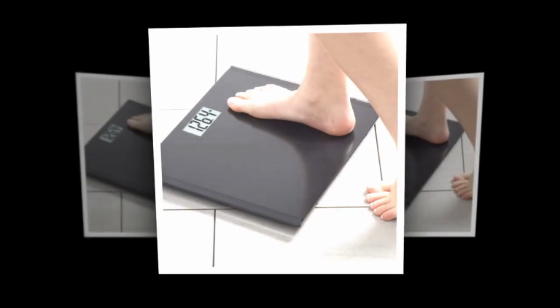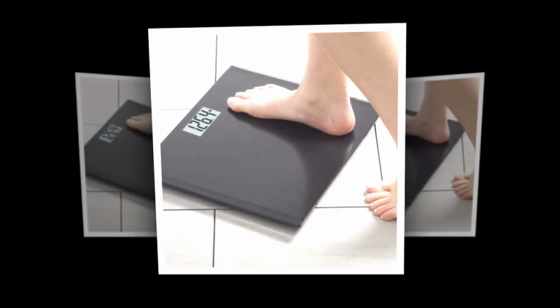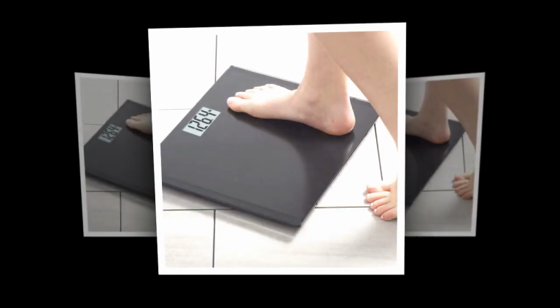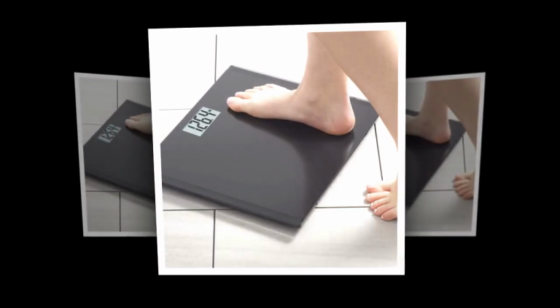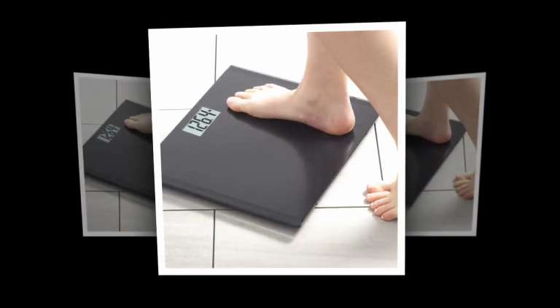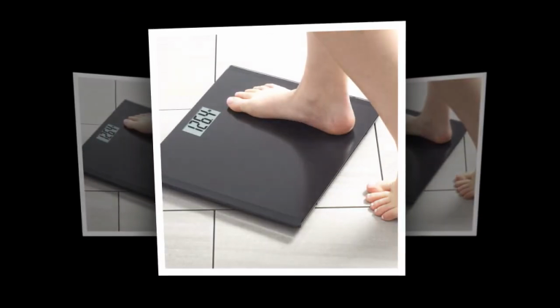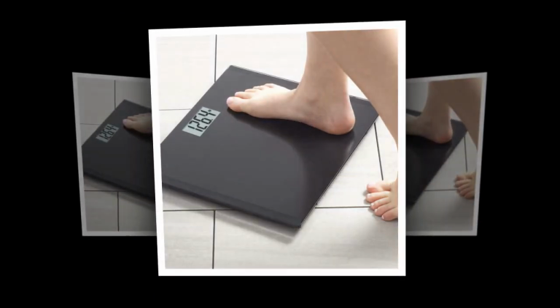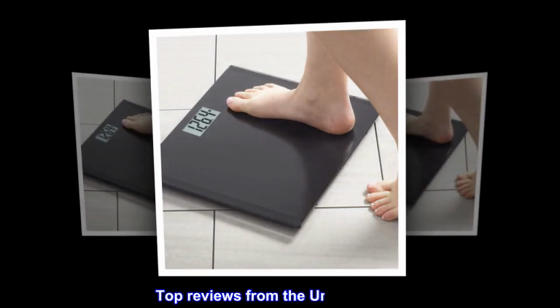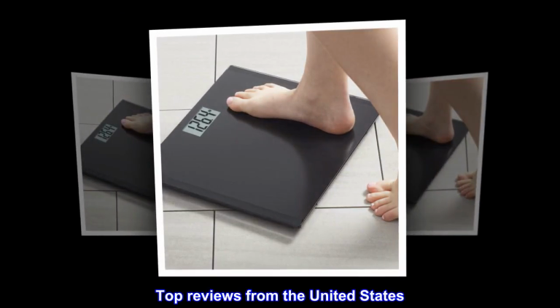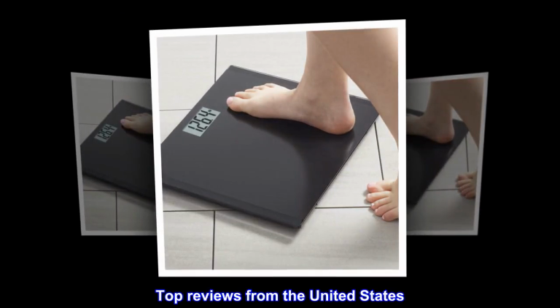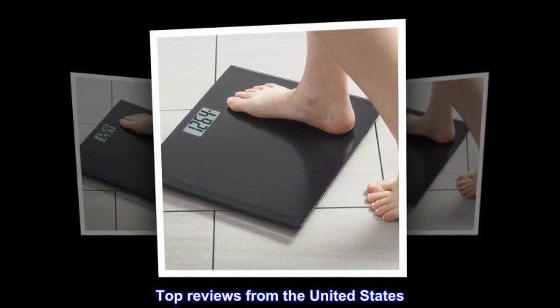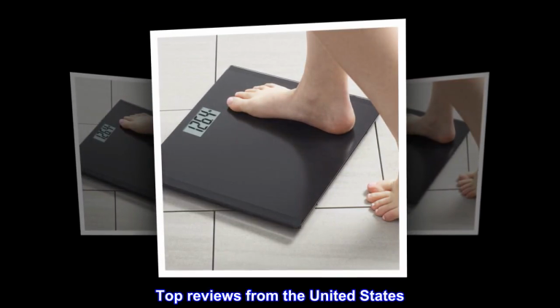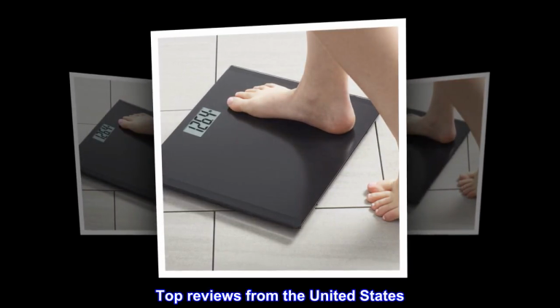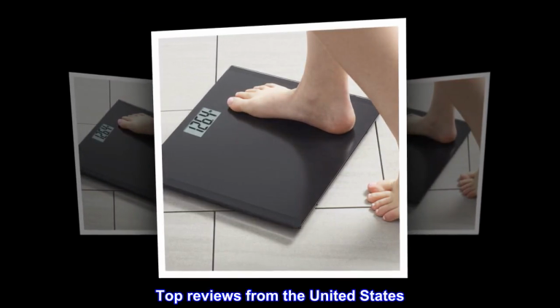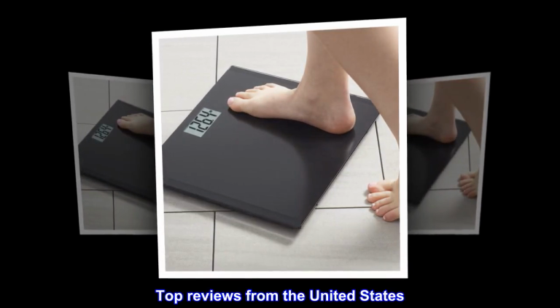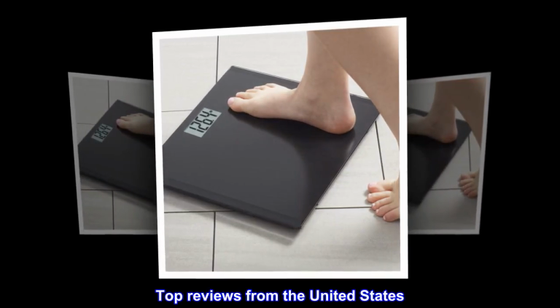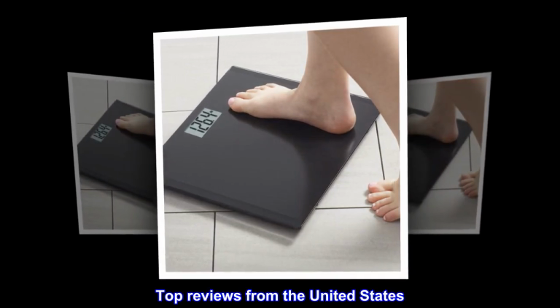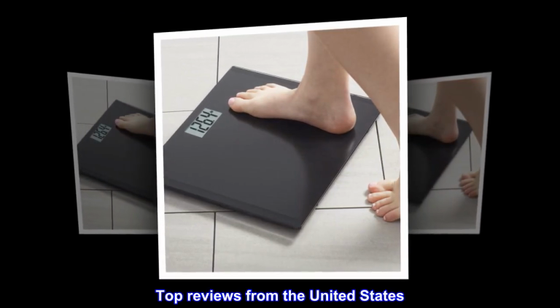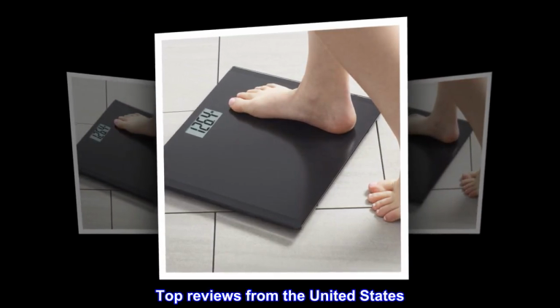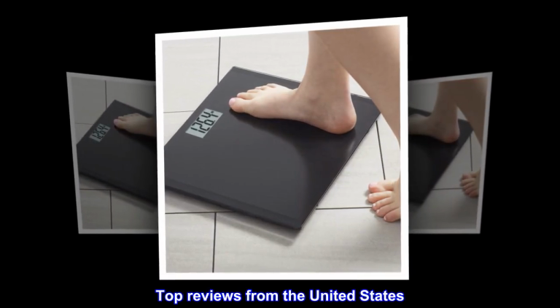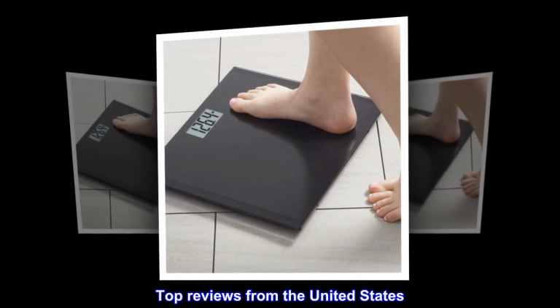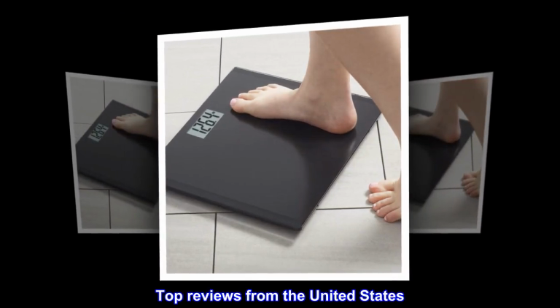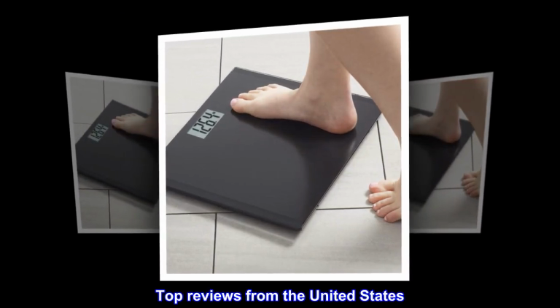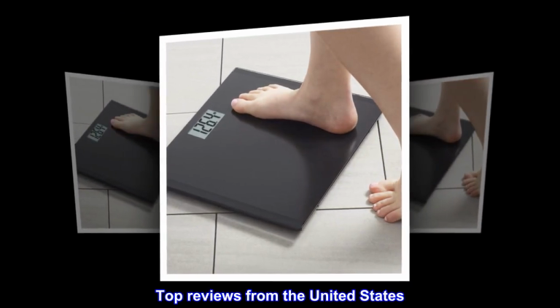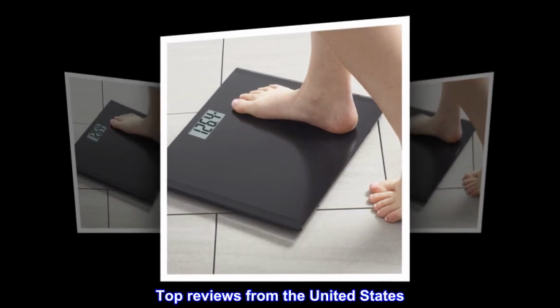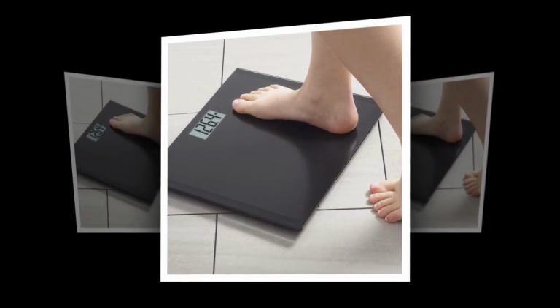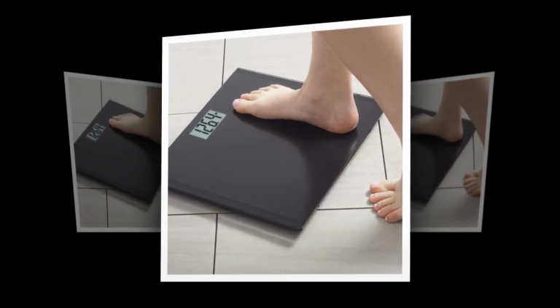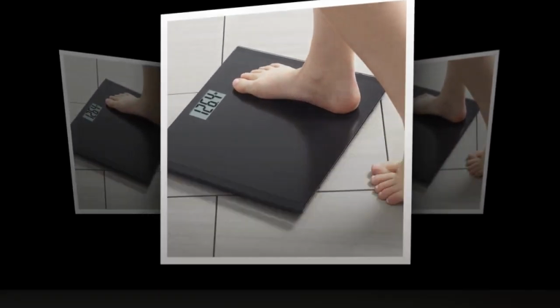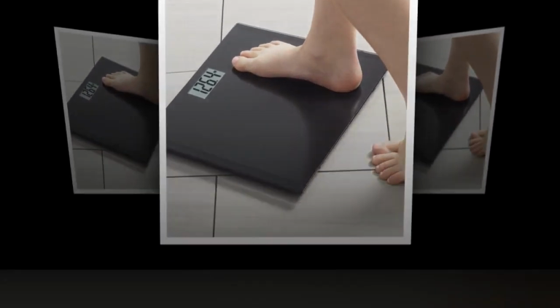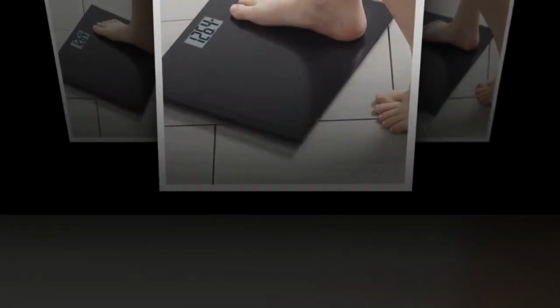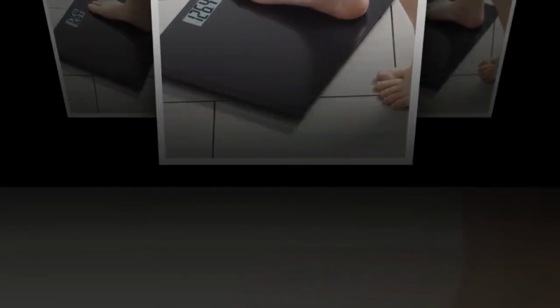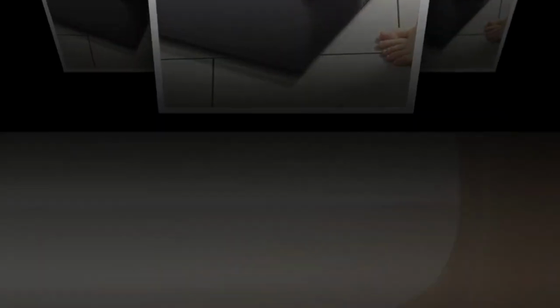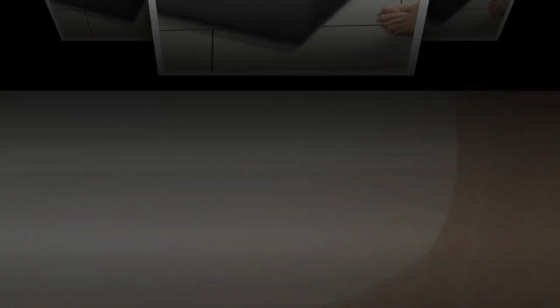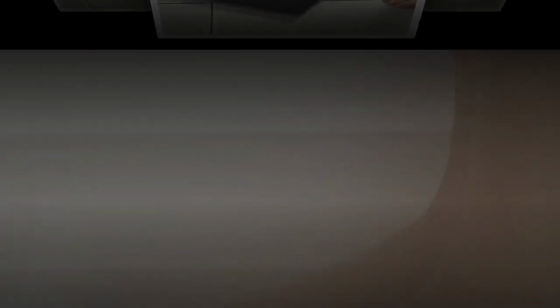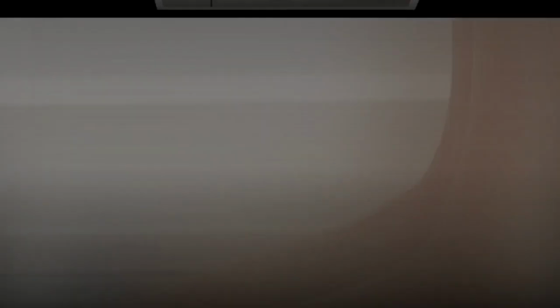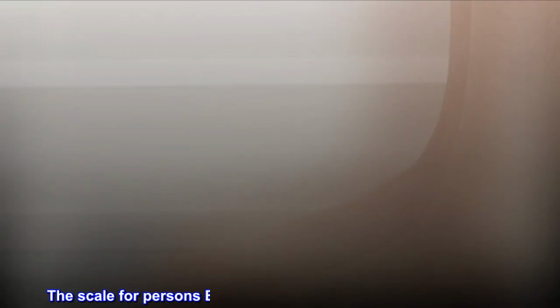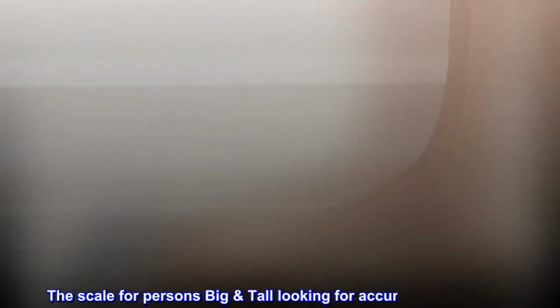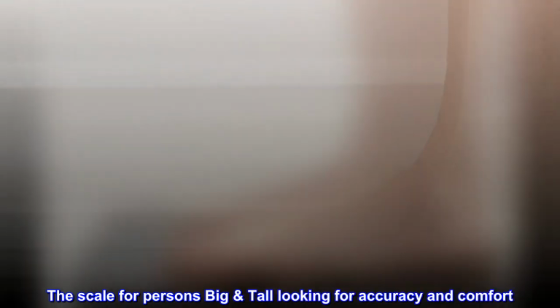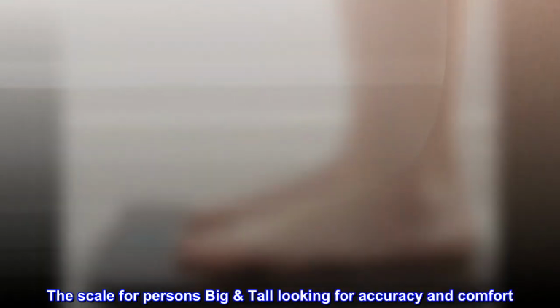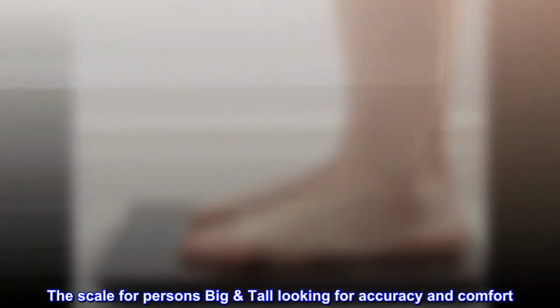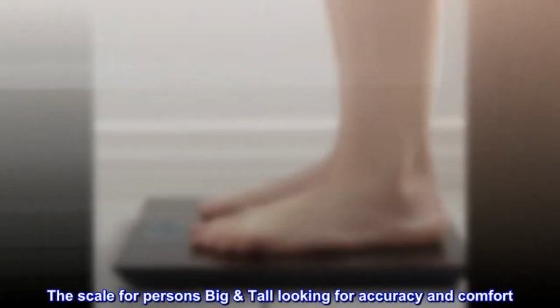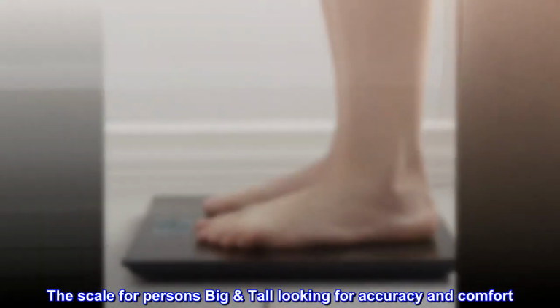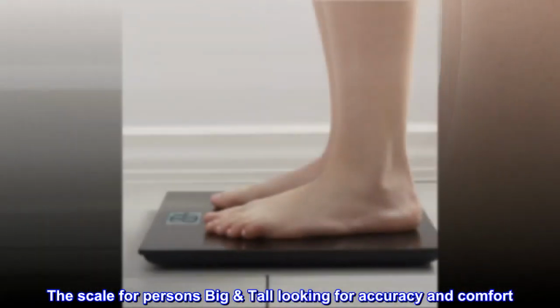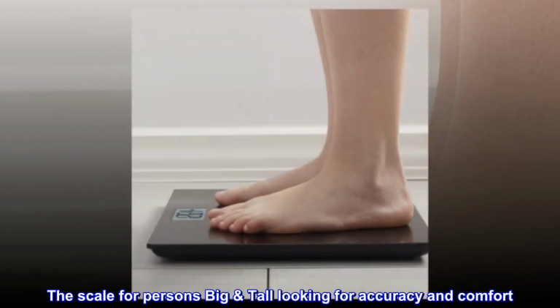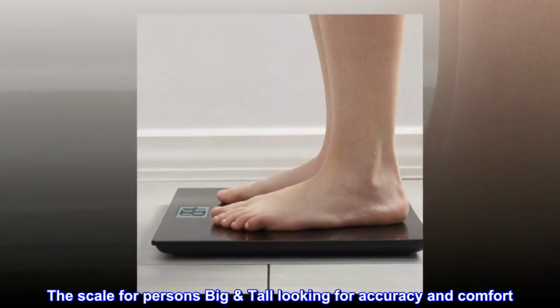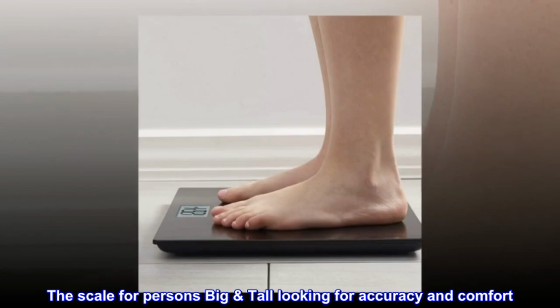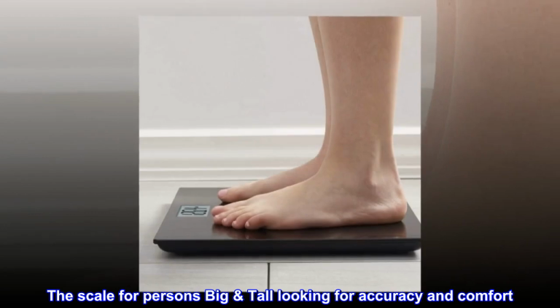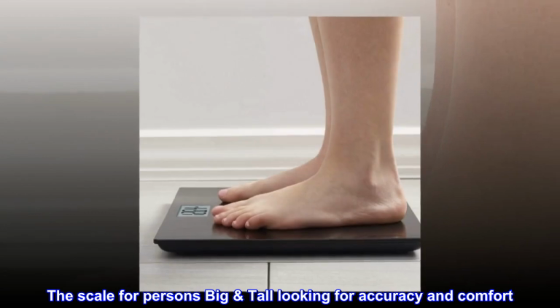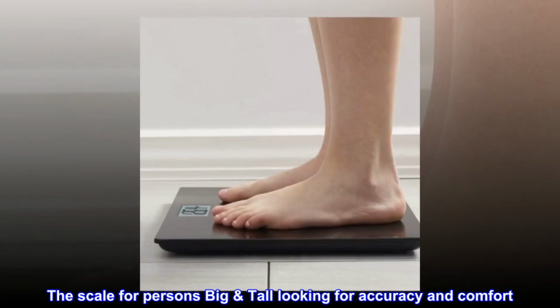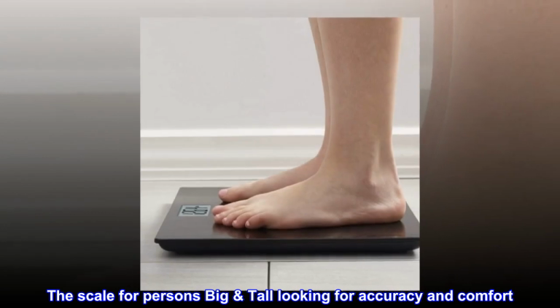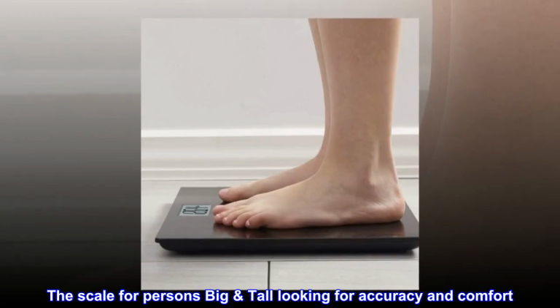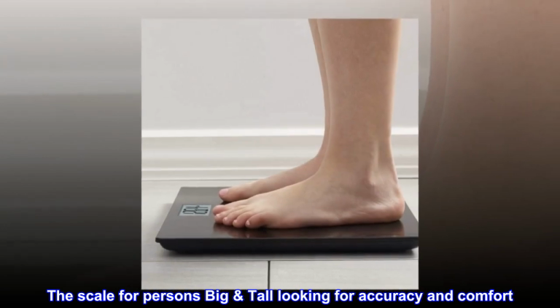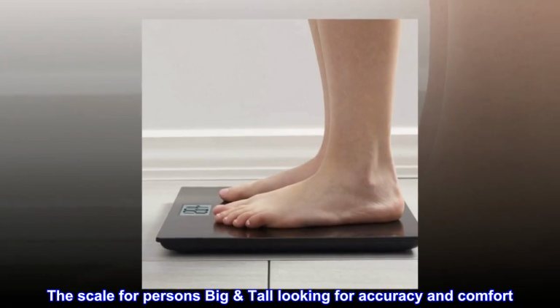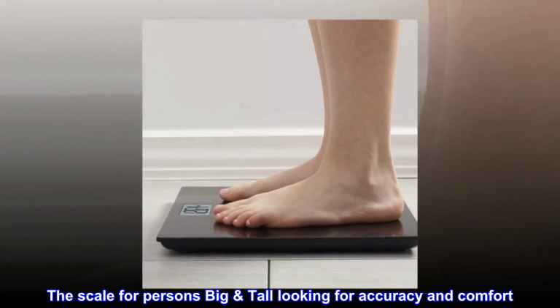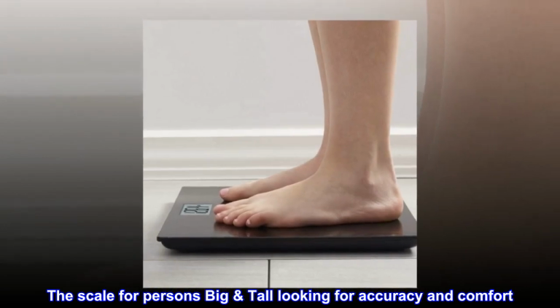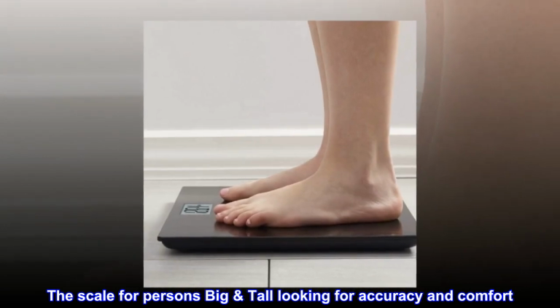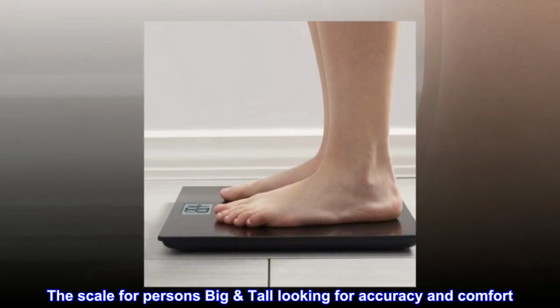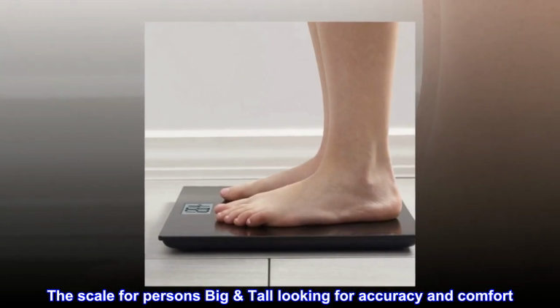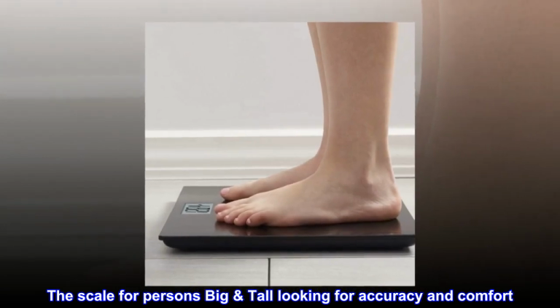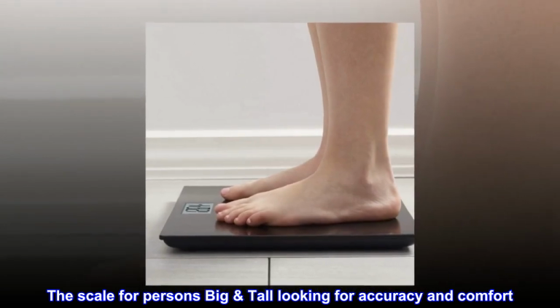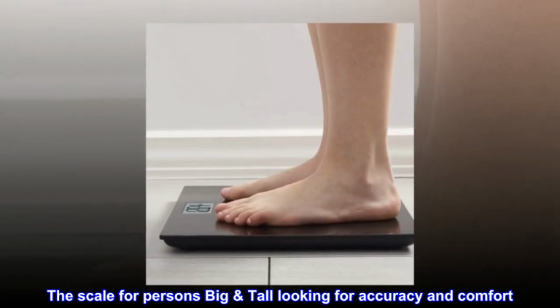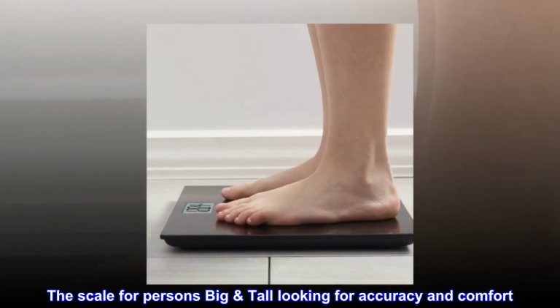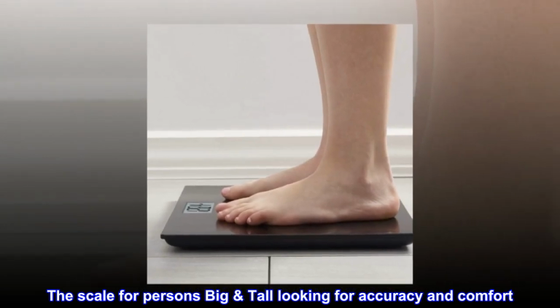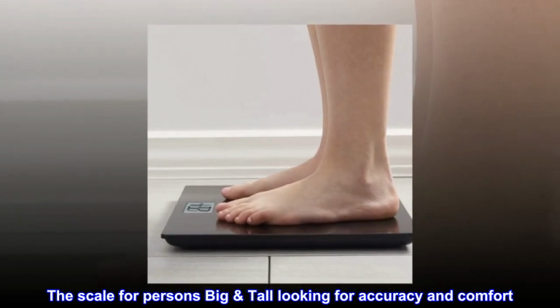Top reviews from the United States. The scale for persons big and tall looking for accuracy and comfort.